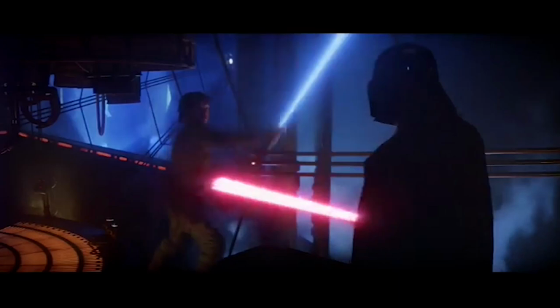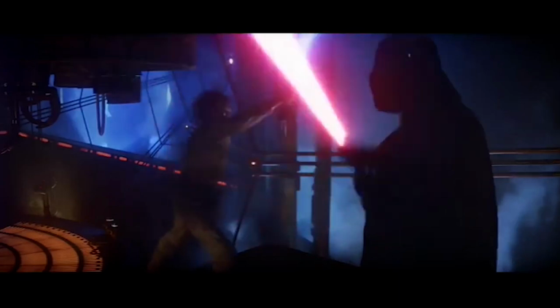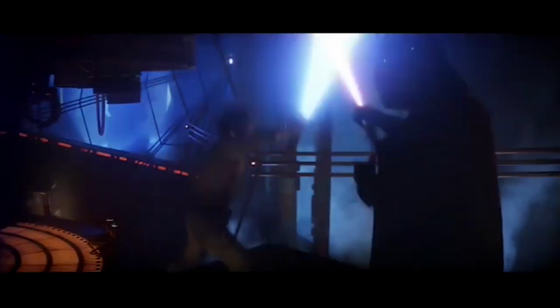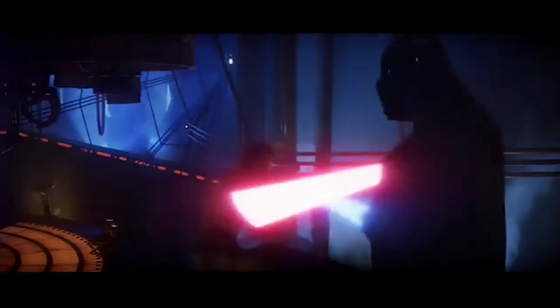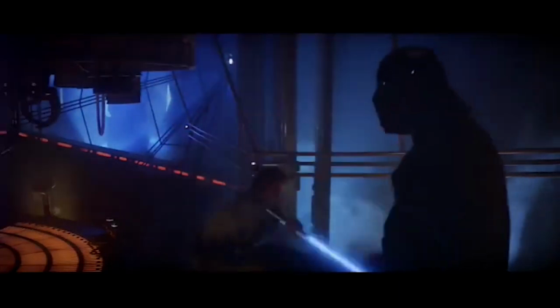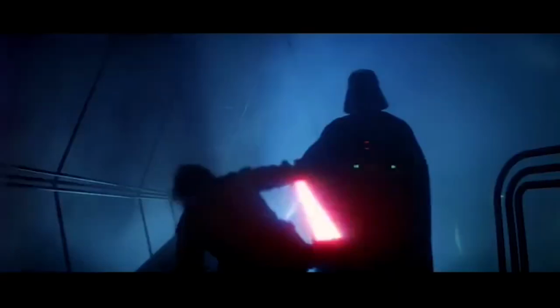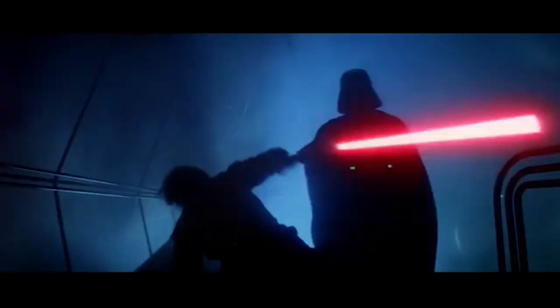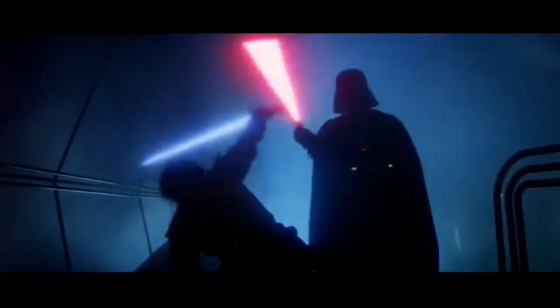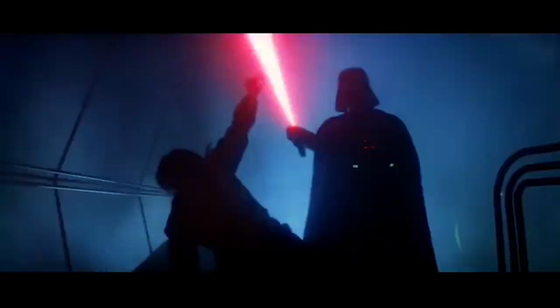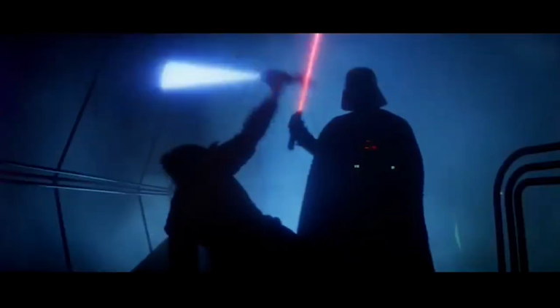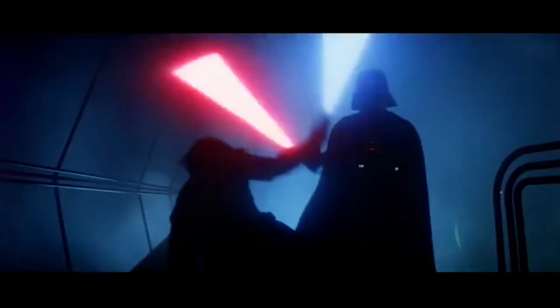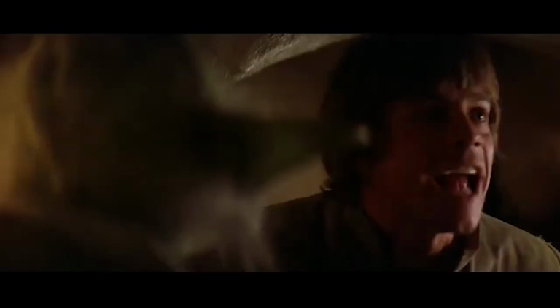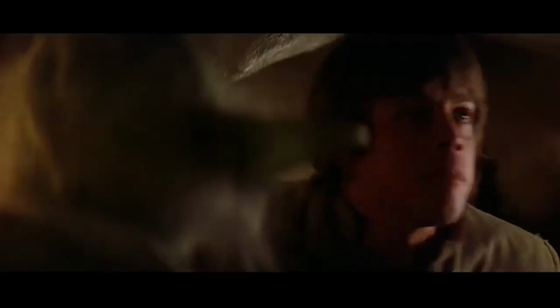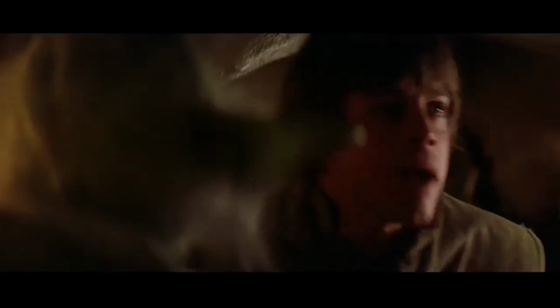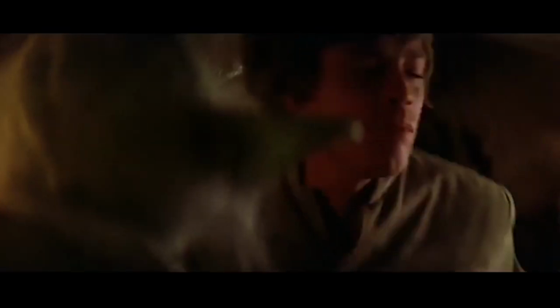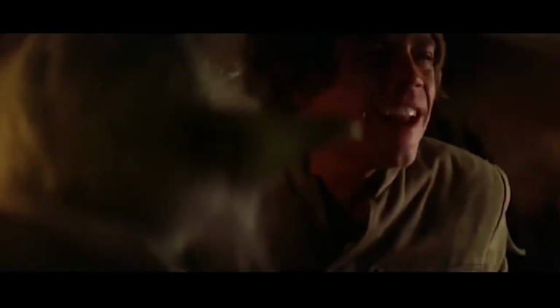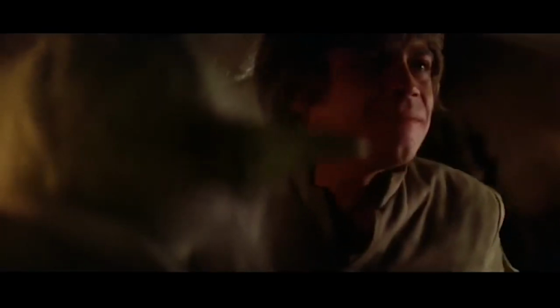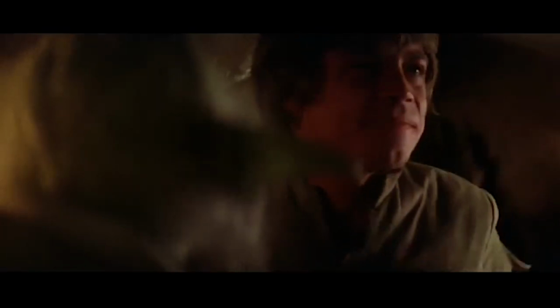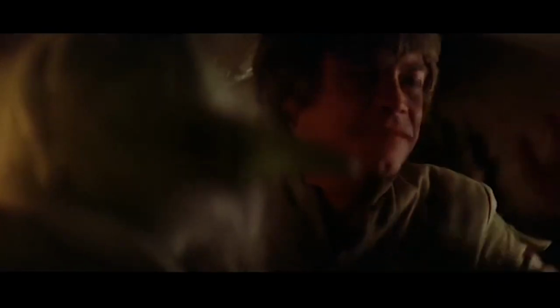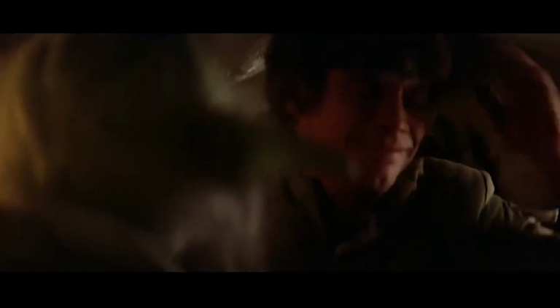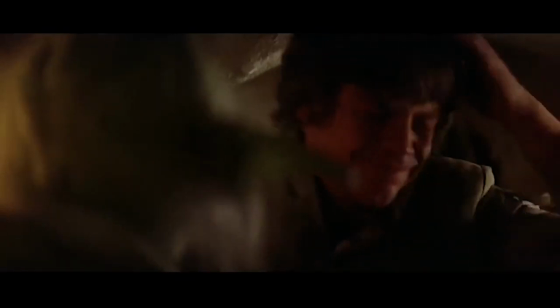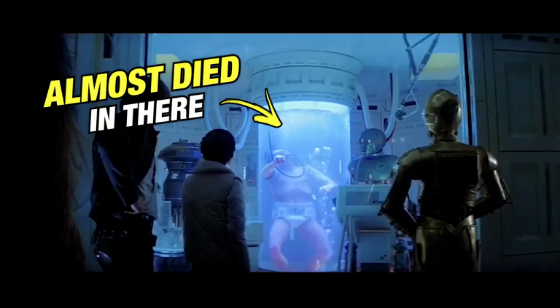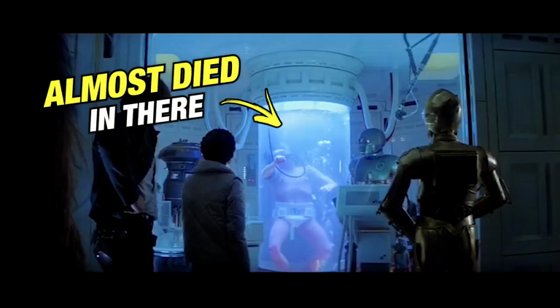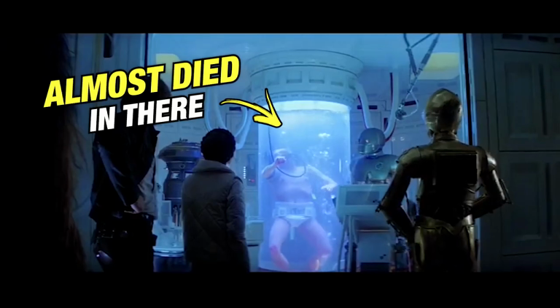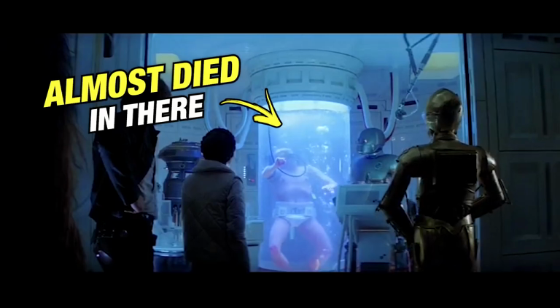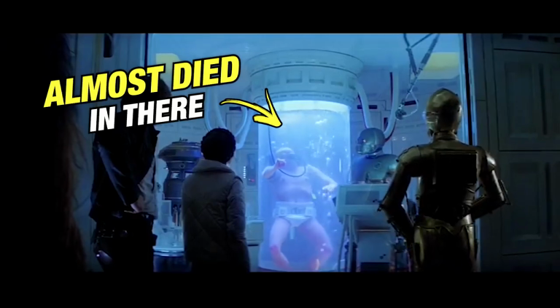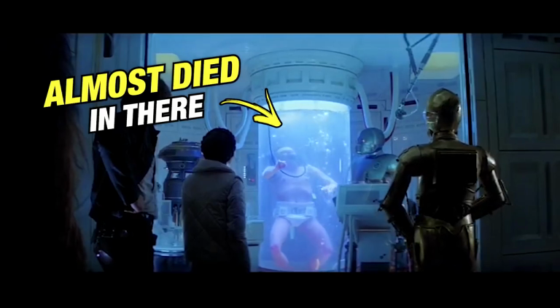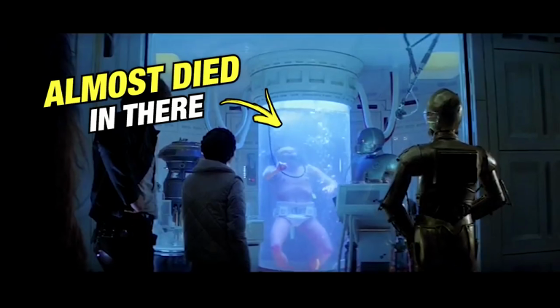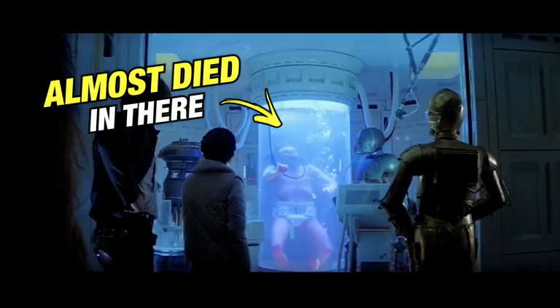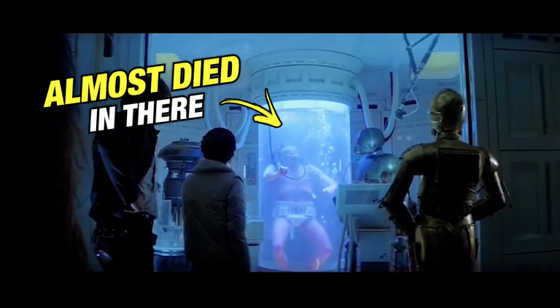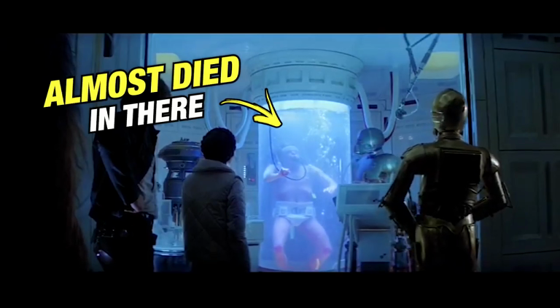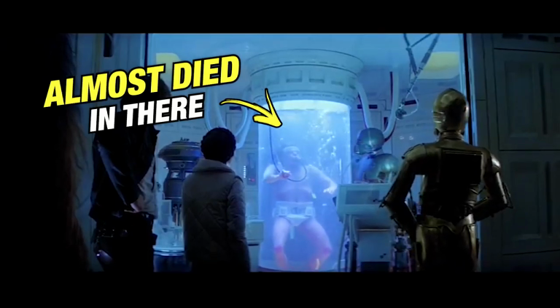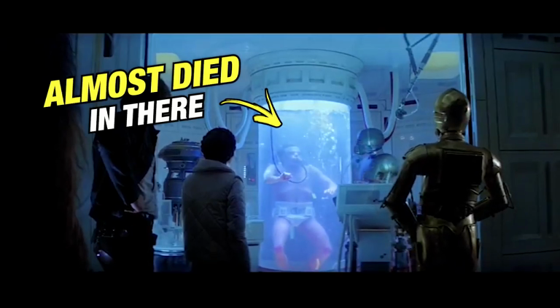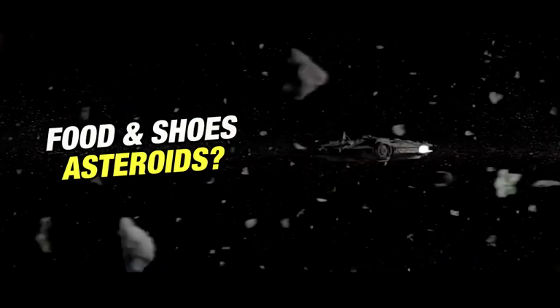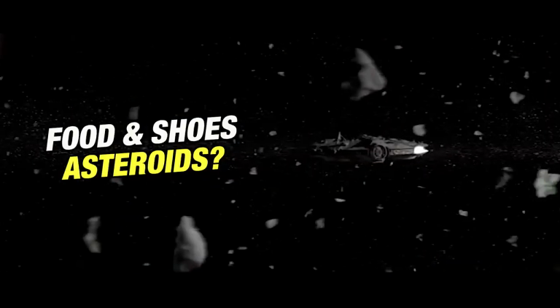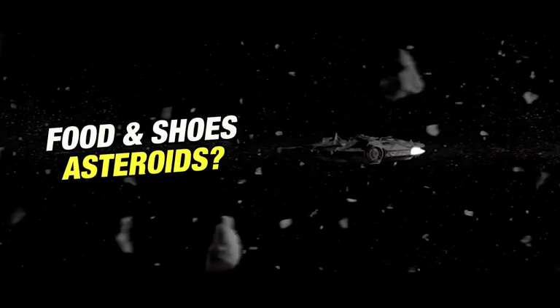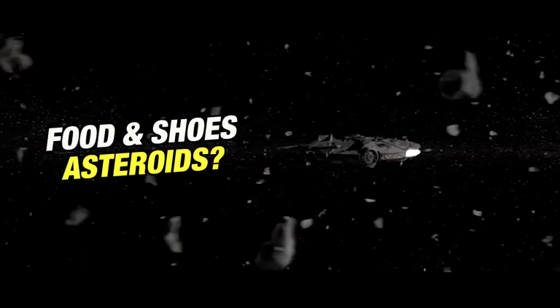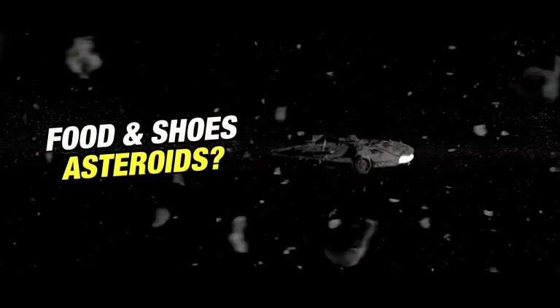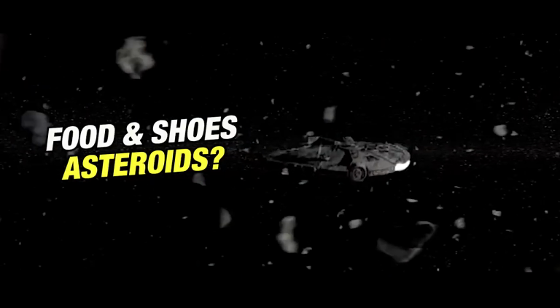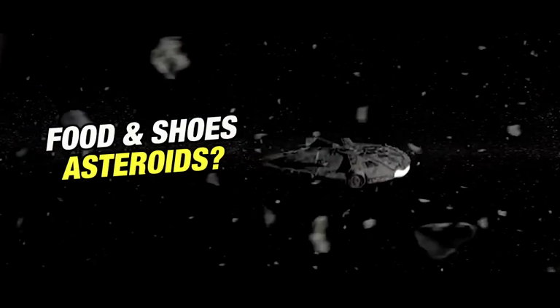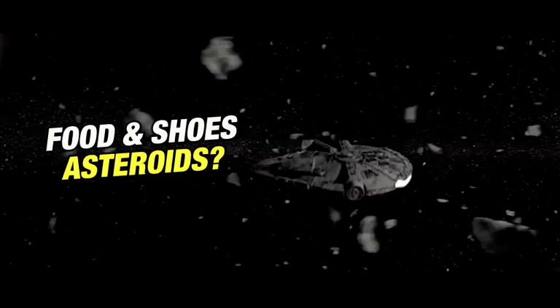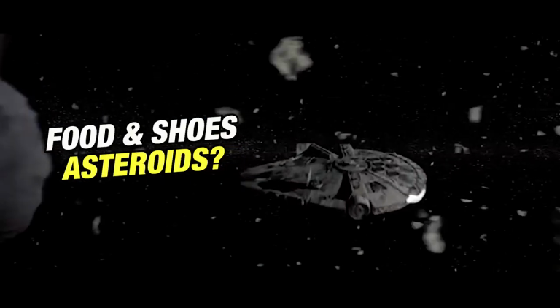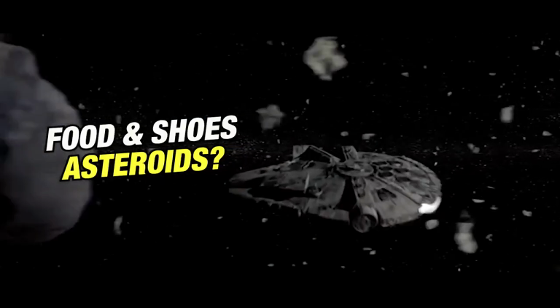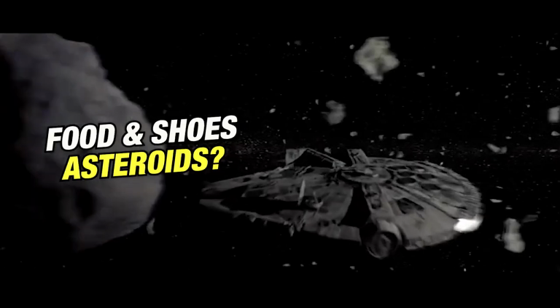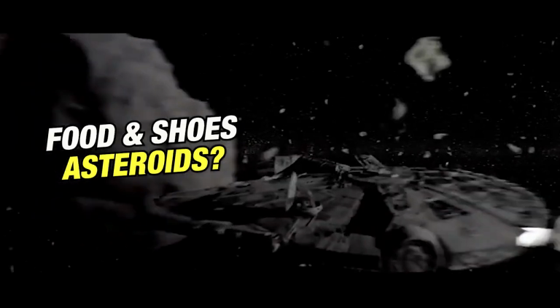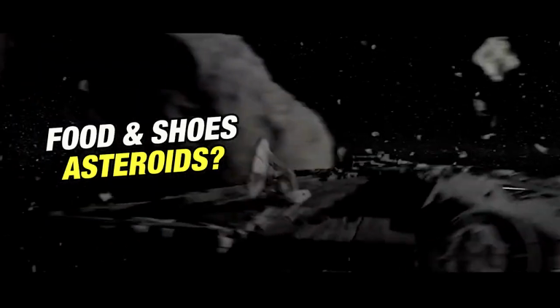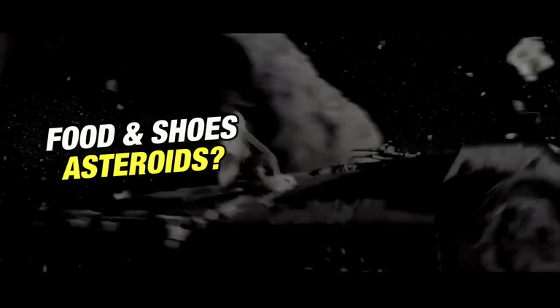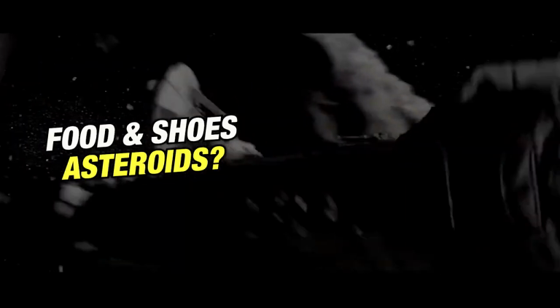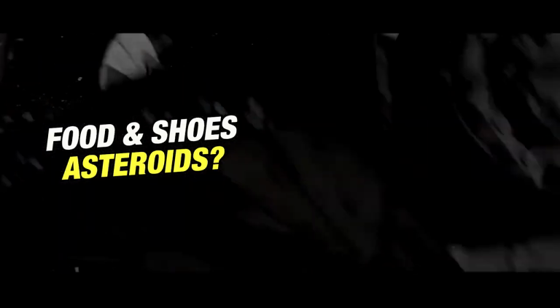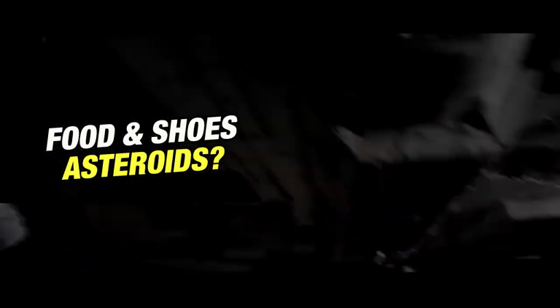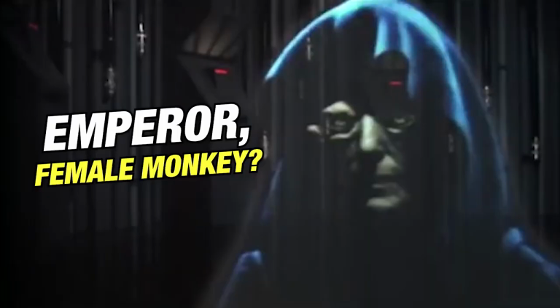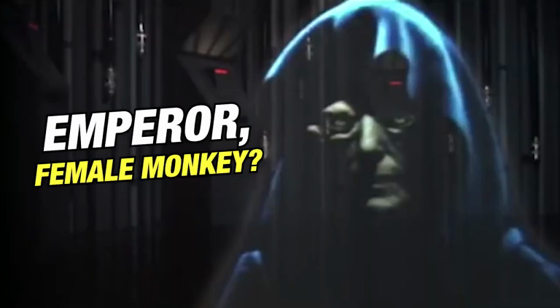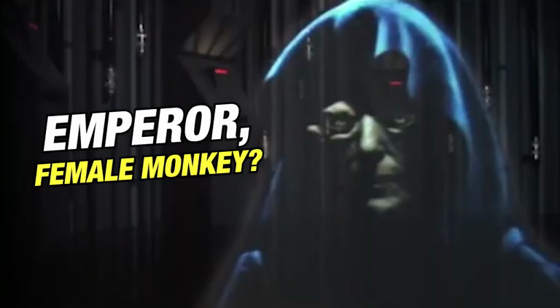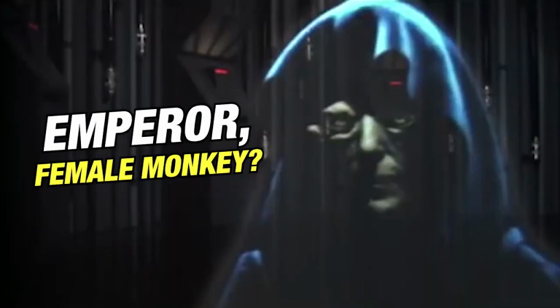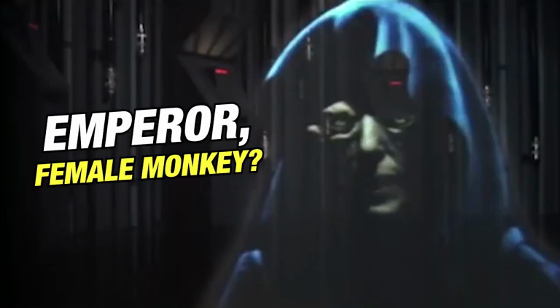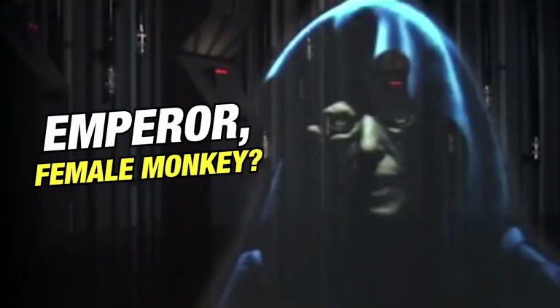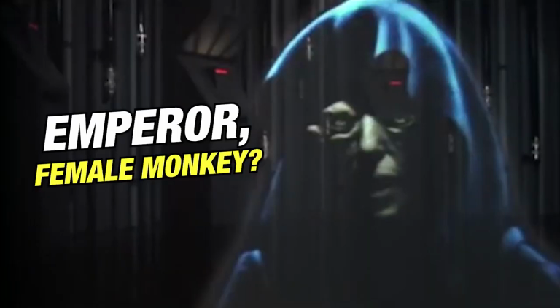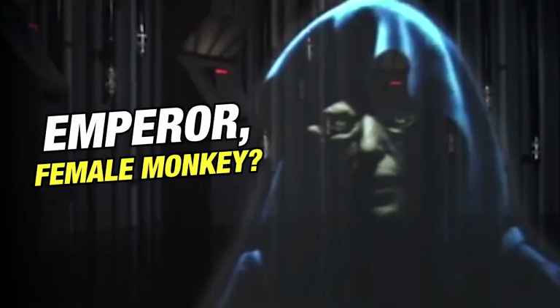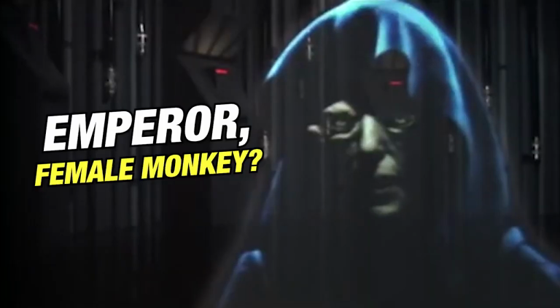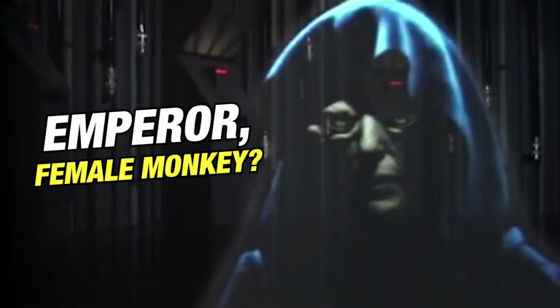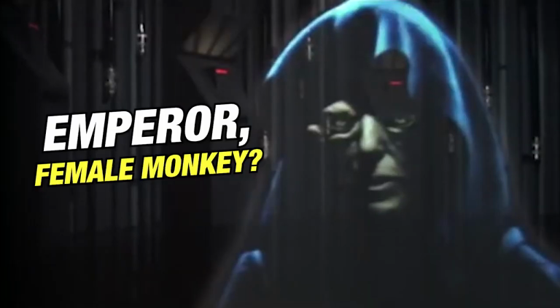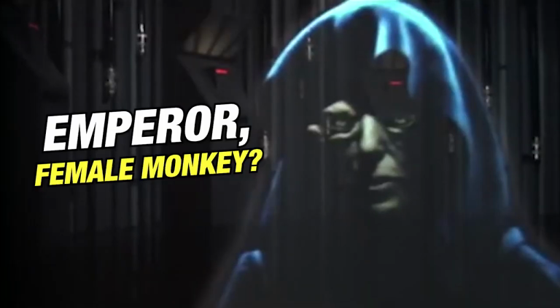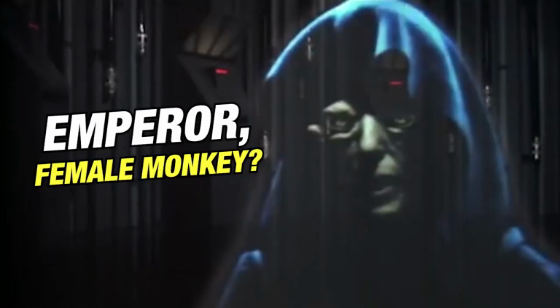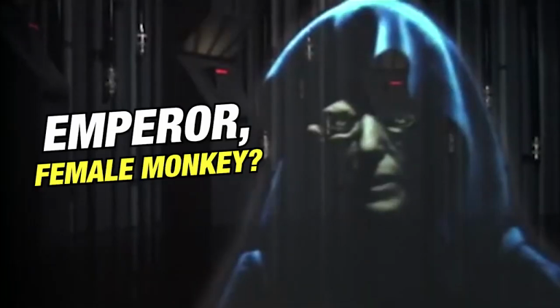If you're a Star Wars fan, then stick around, because you're about to discover 15 amazing facts about Star Wars Episode 5: The Empire Strikes Back.